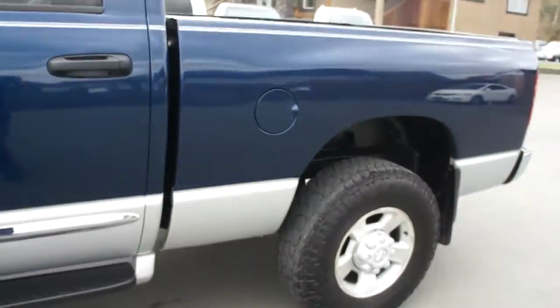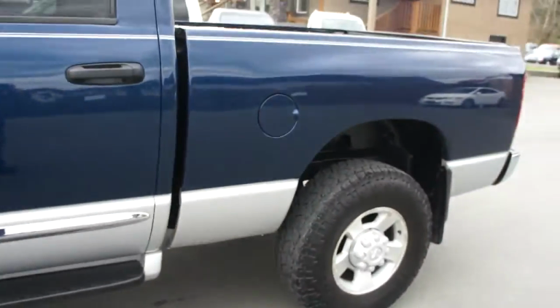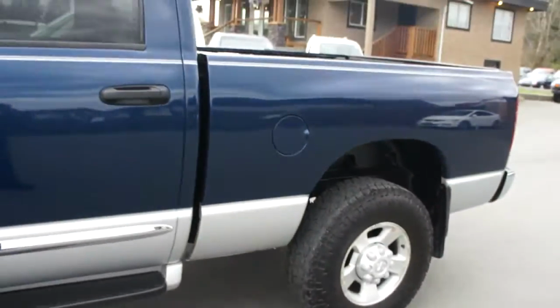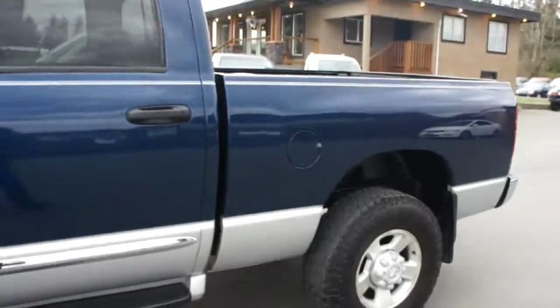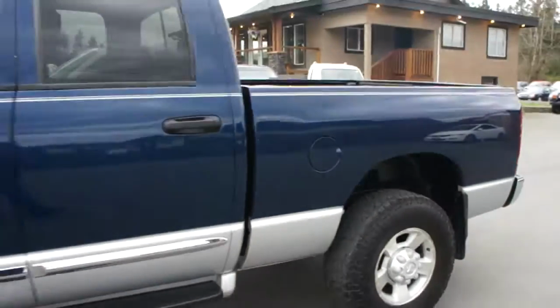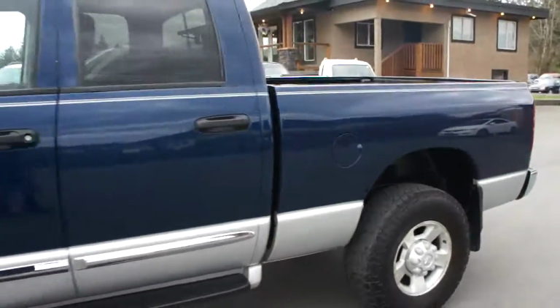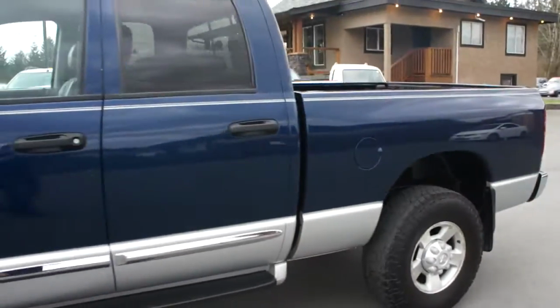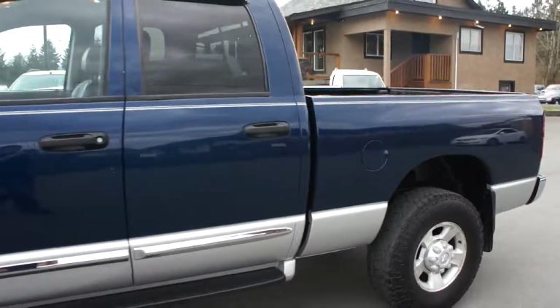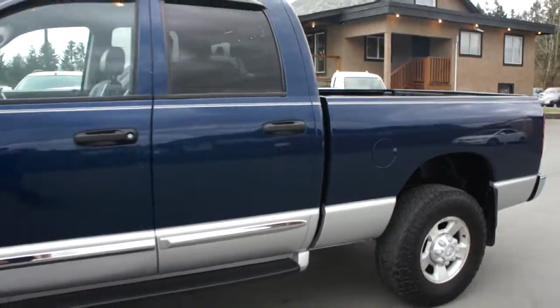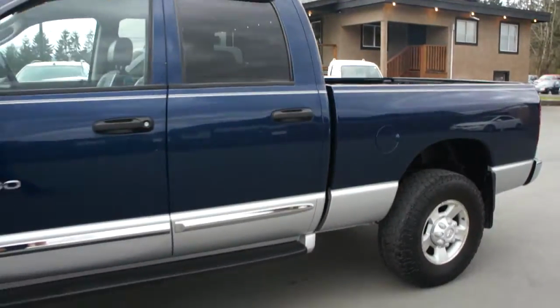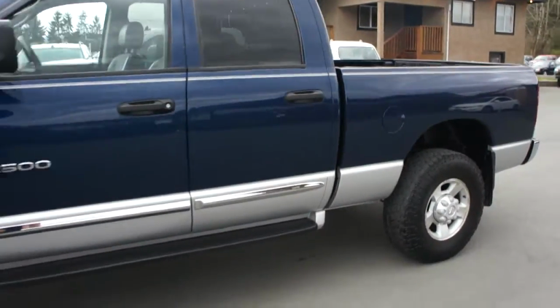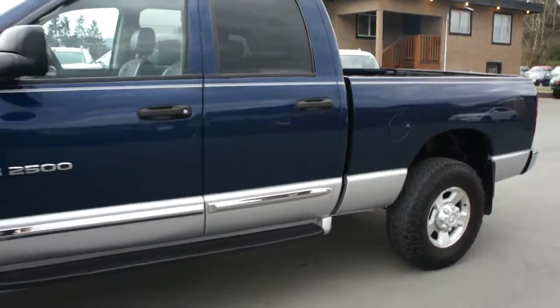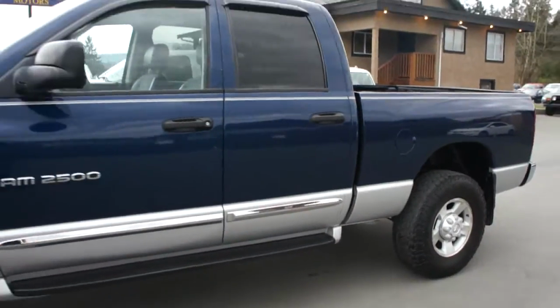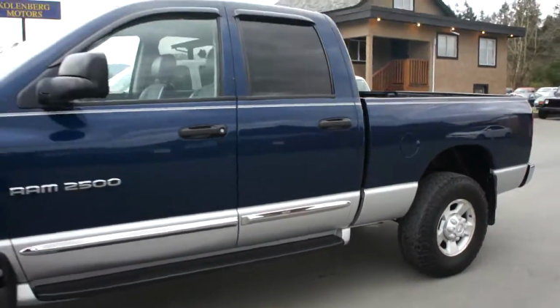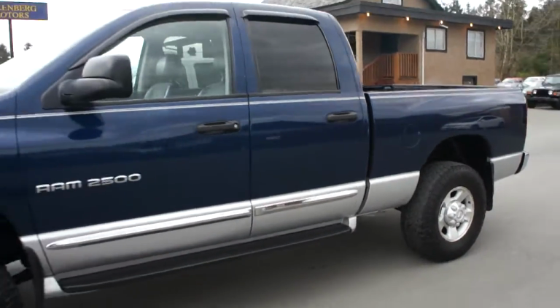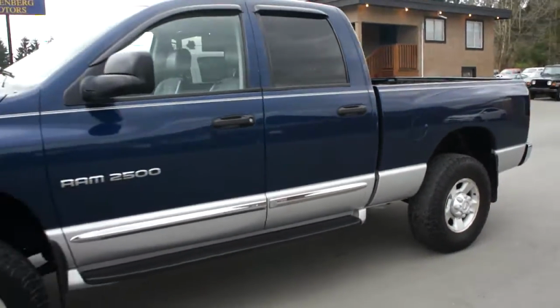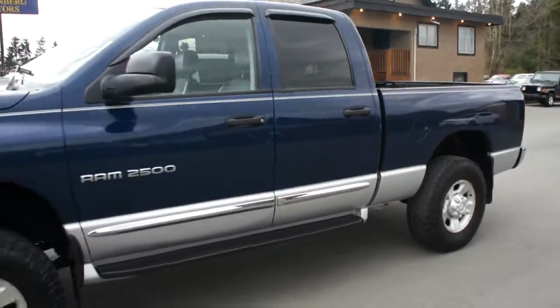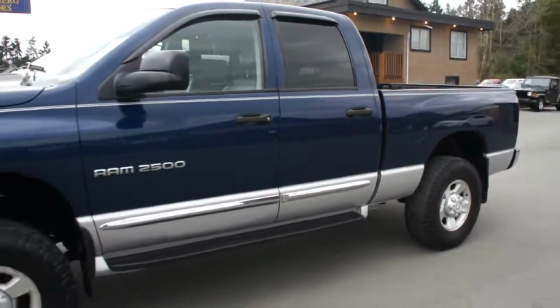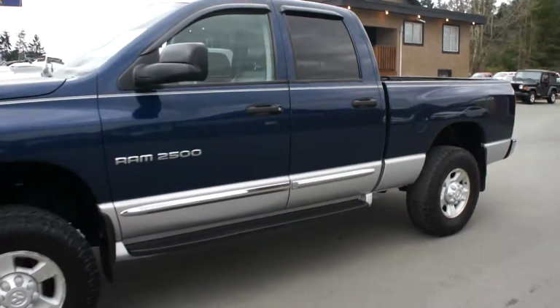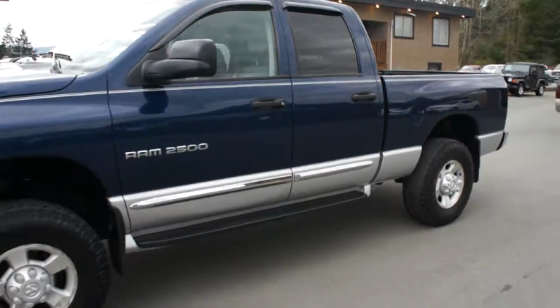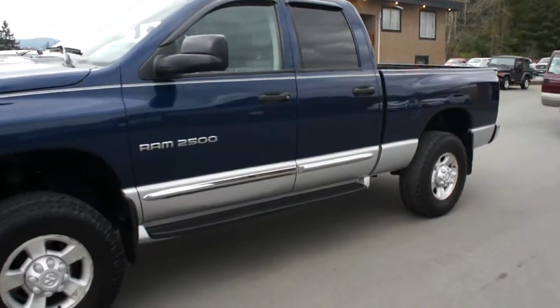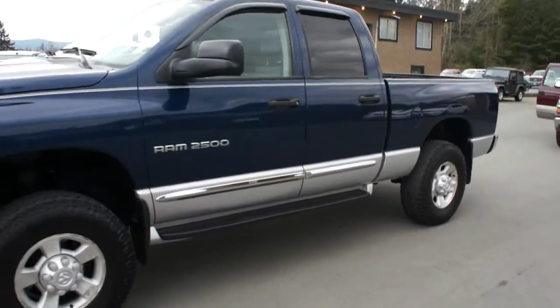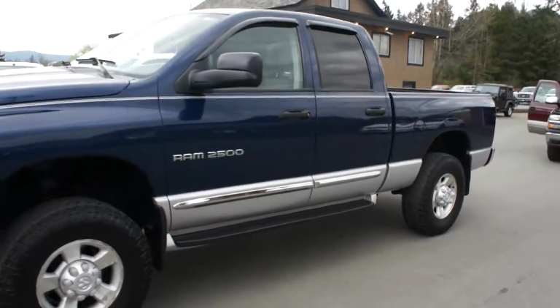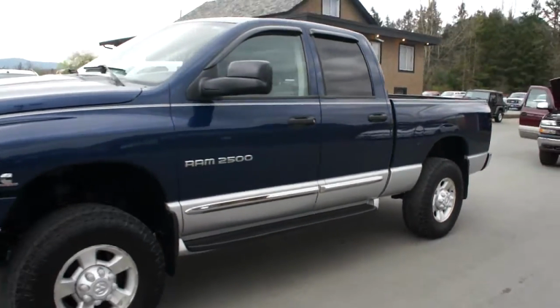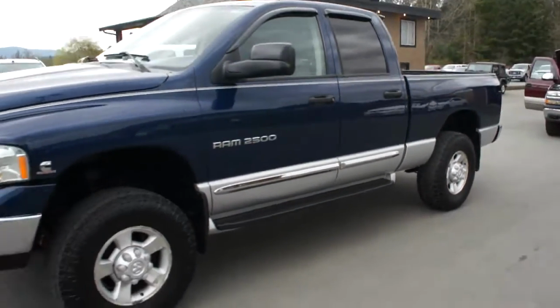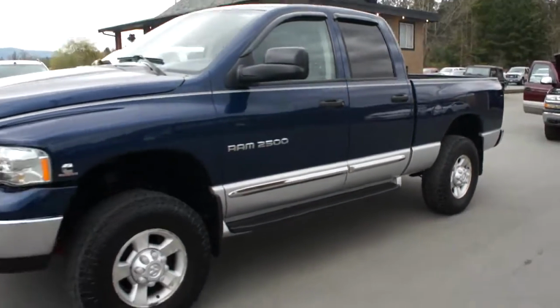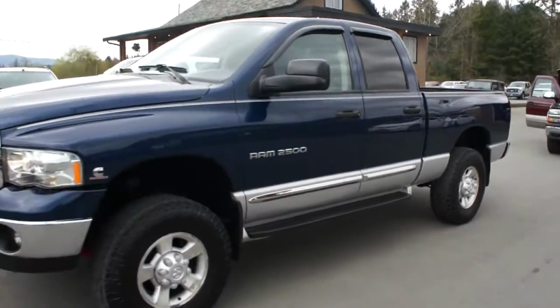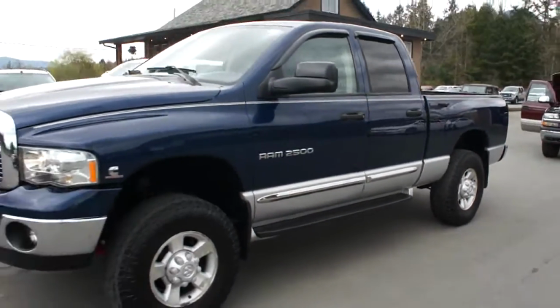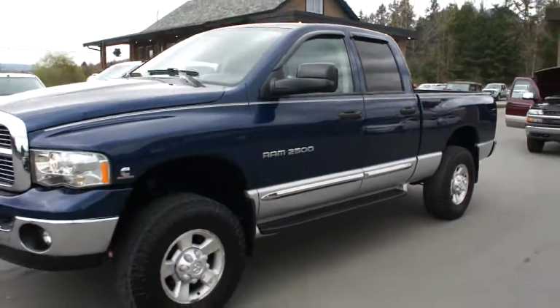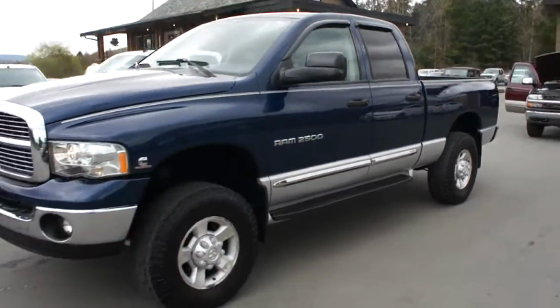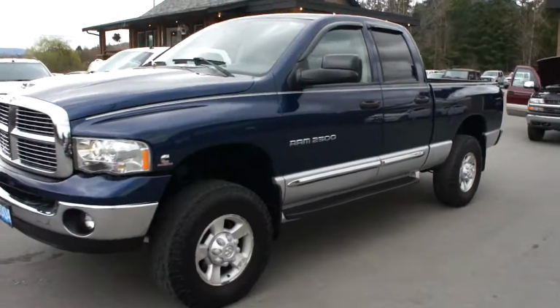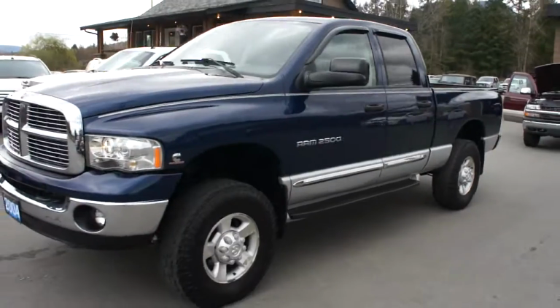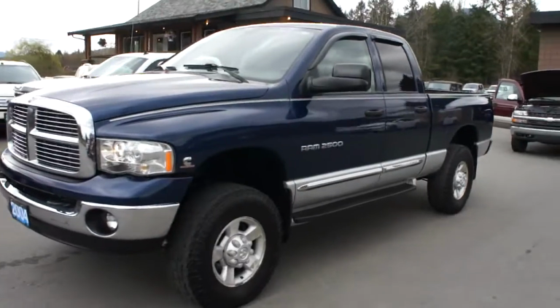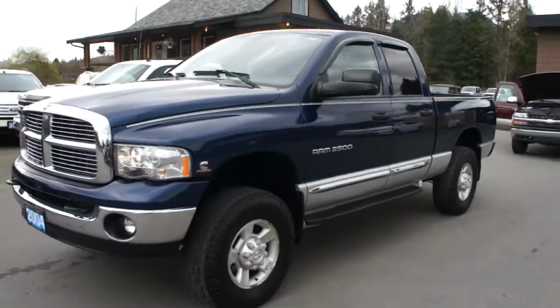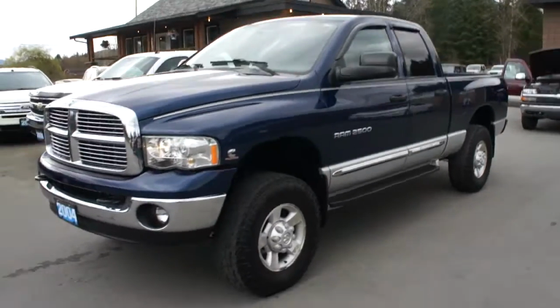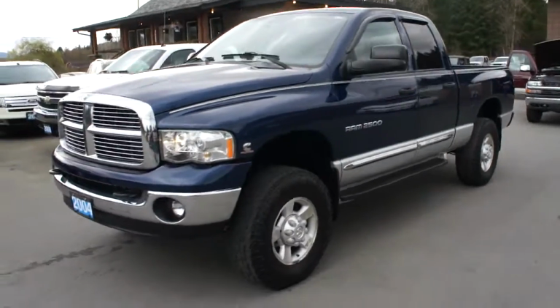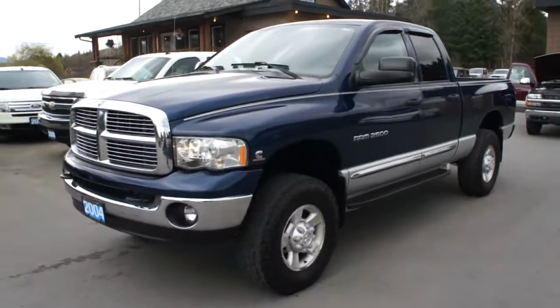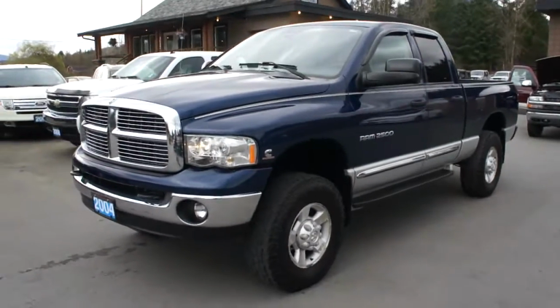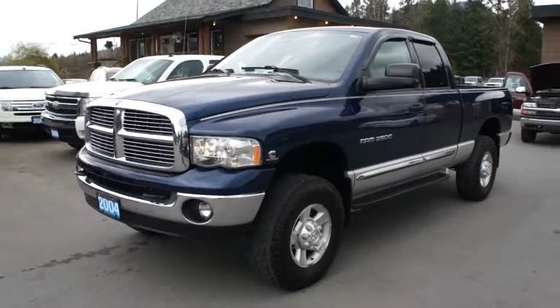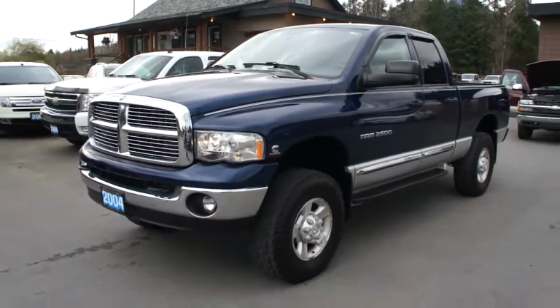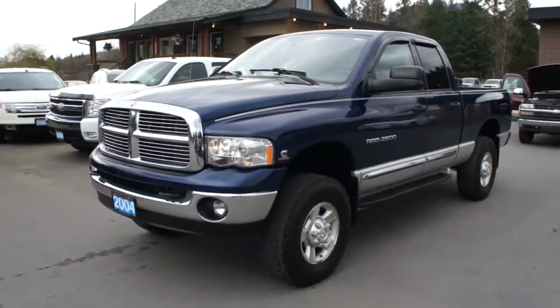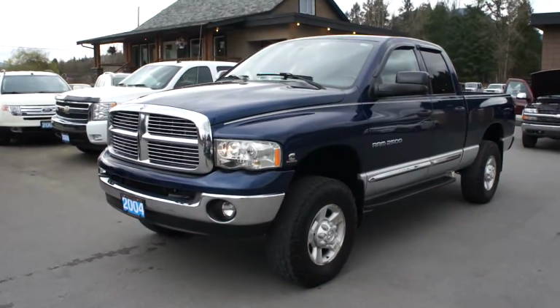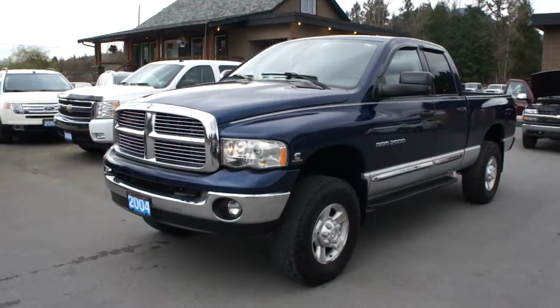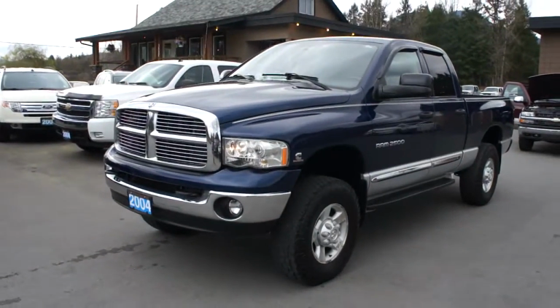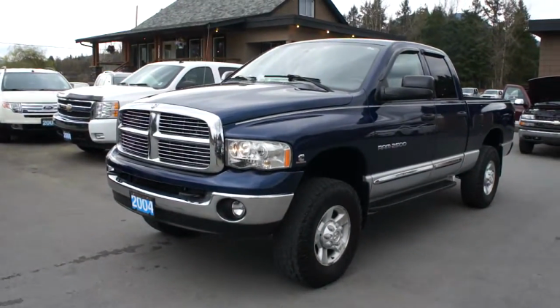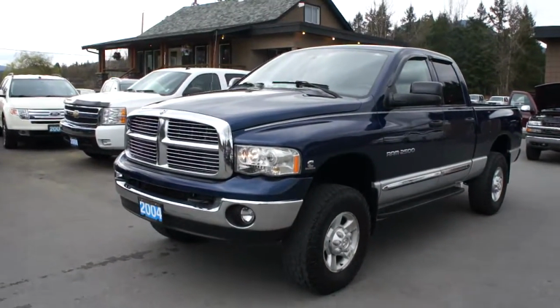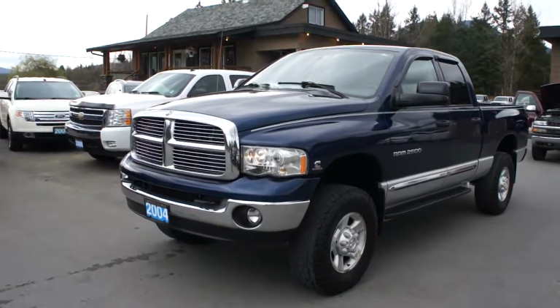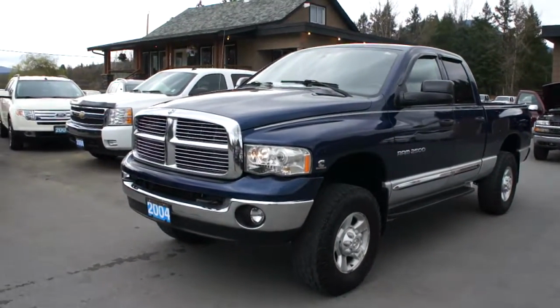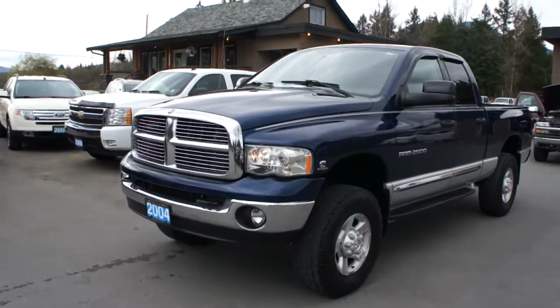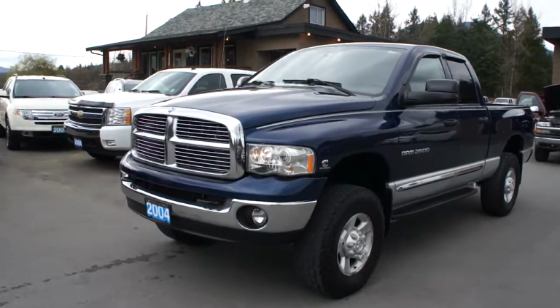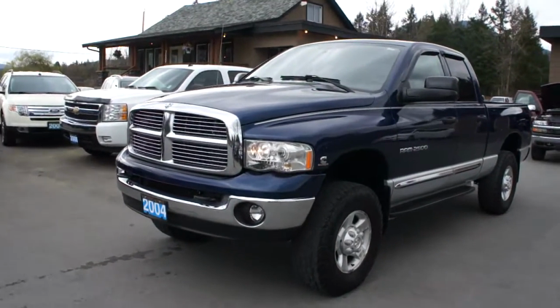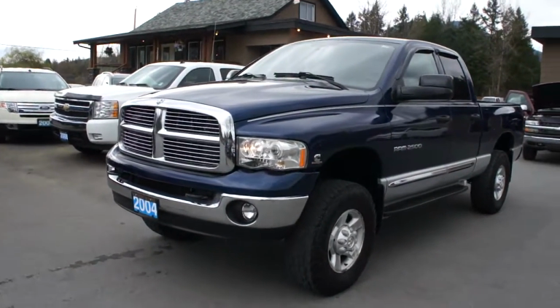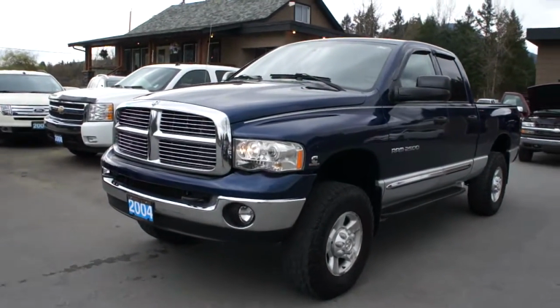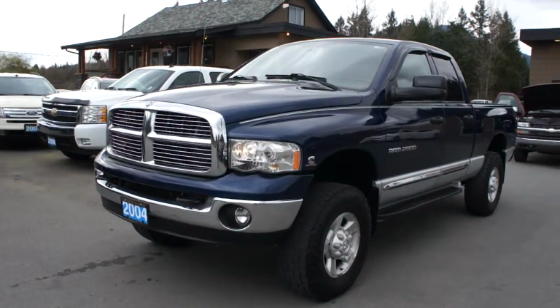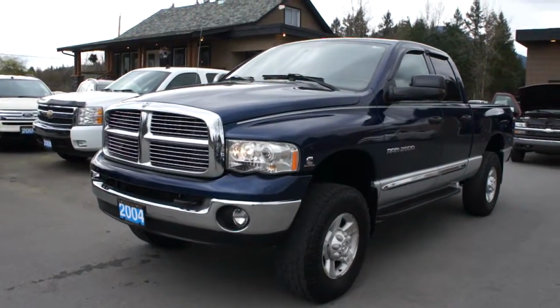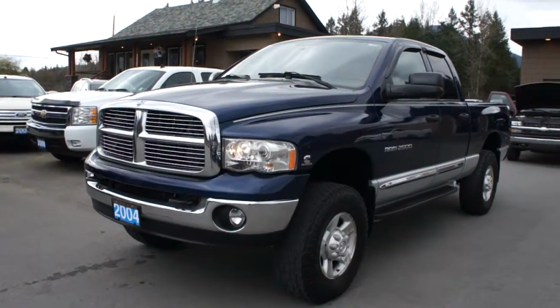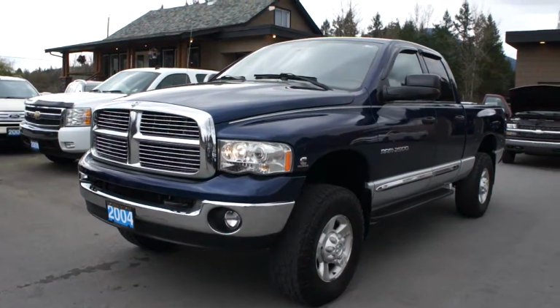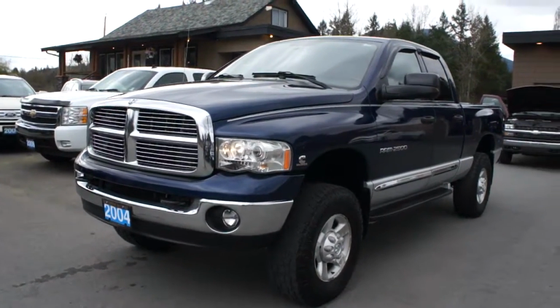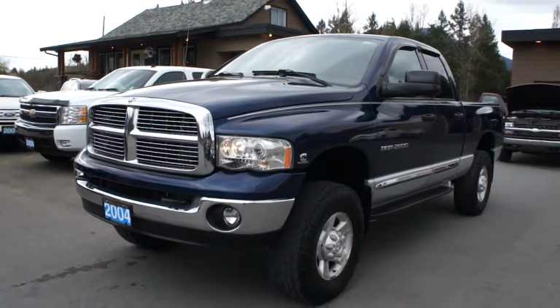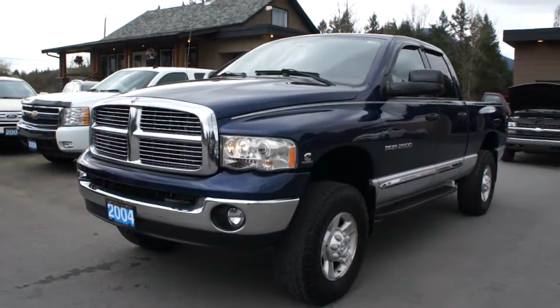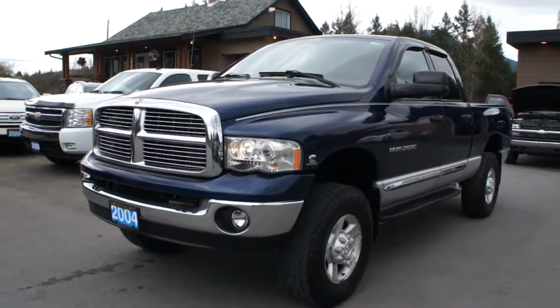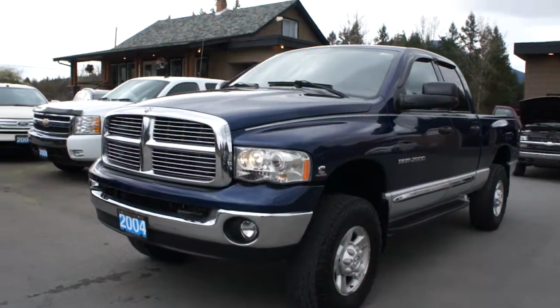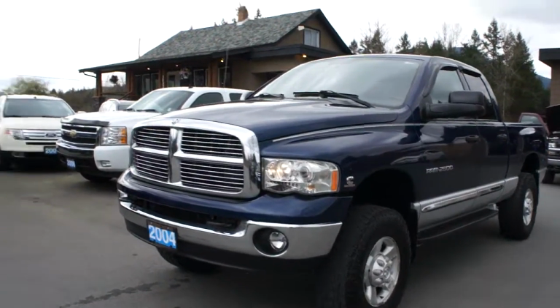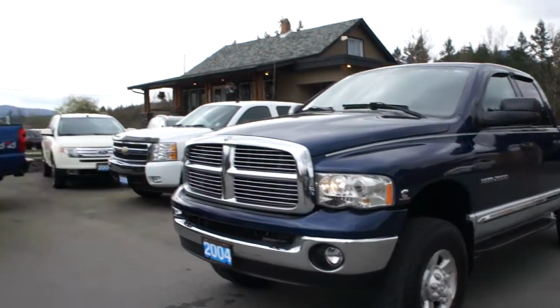You can view this Cummins diesel Laramie at Kohlenberg Motors at 3537 Couch and Lake Road in Duncan.